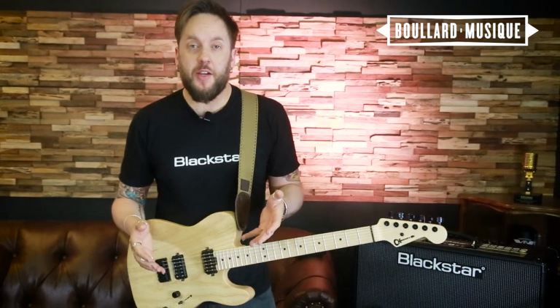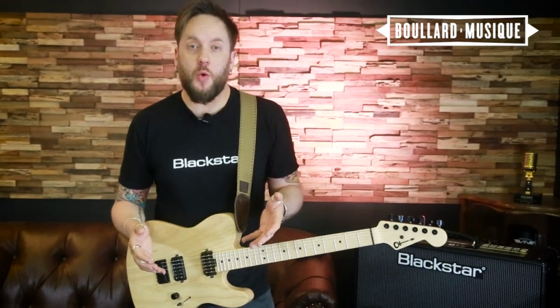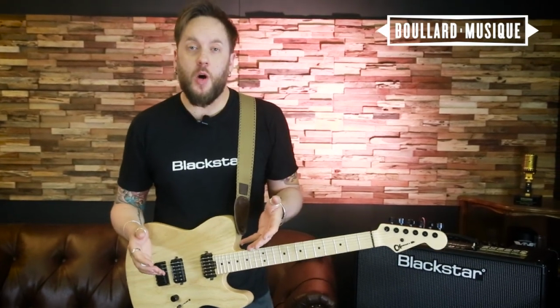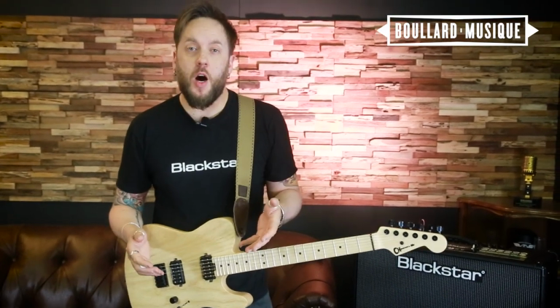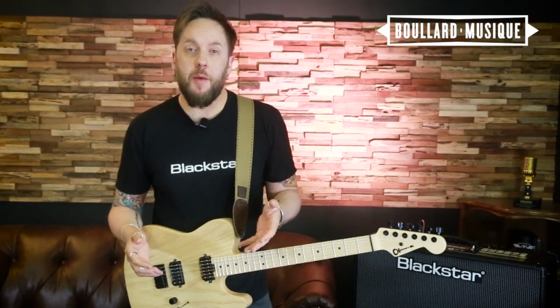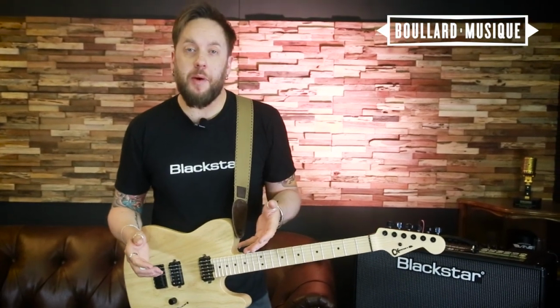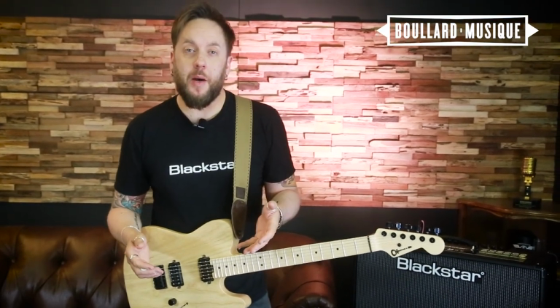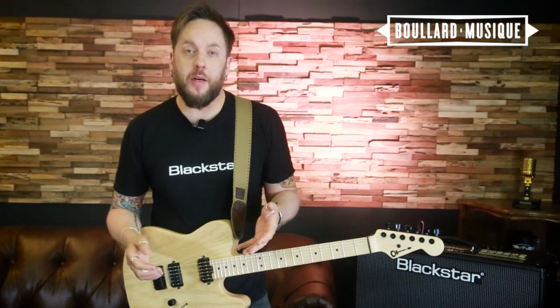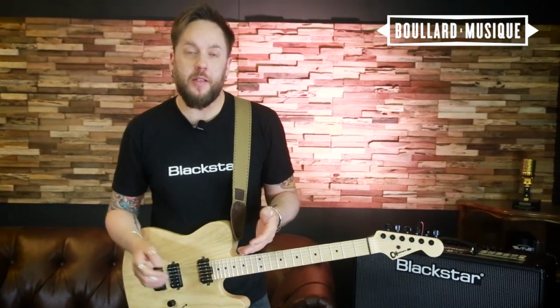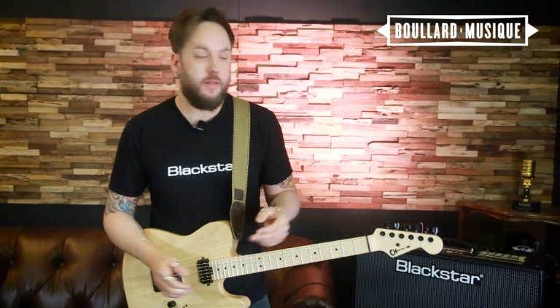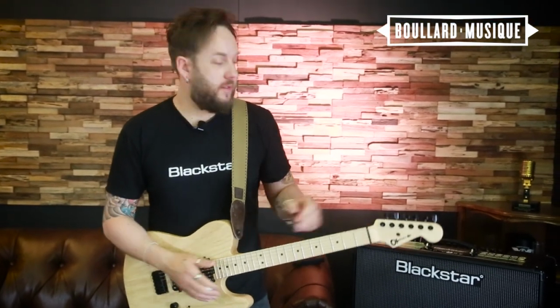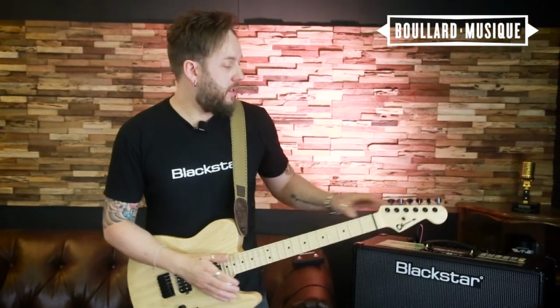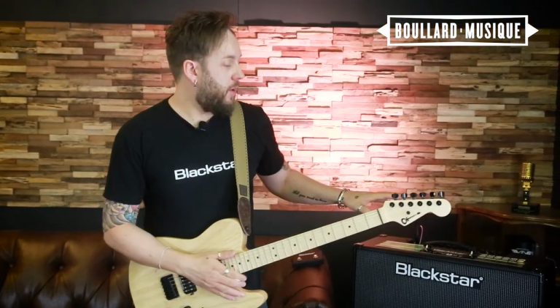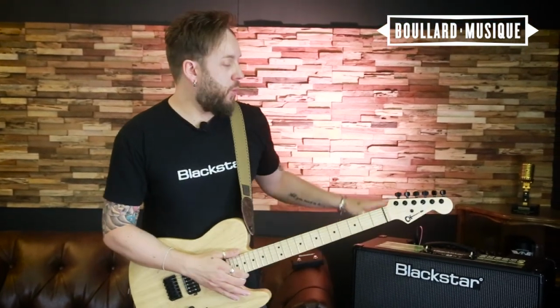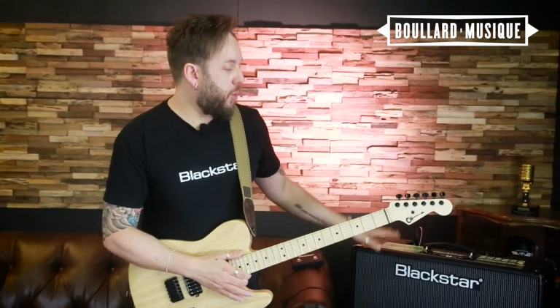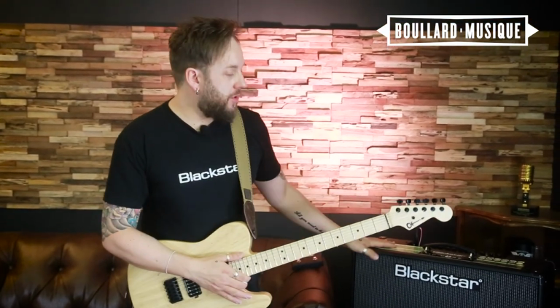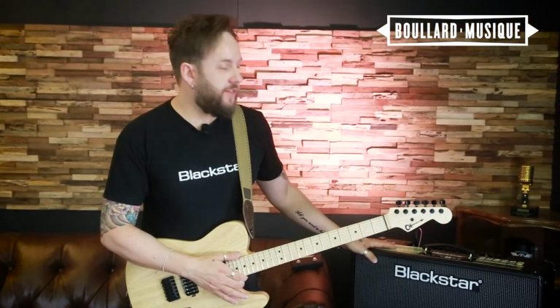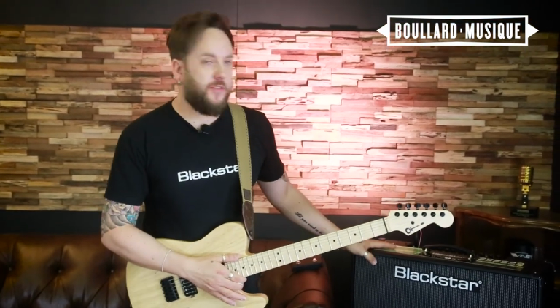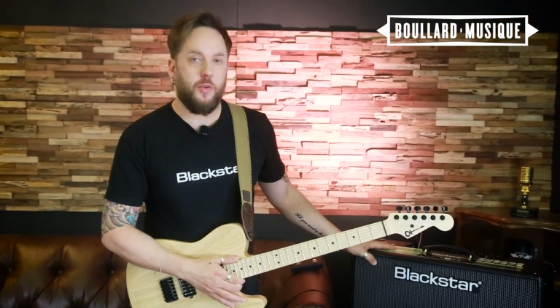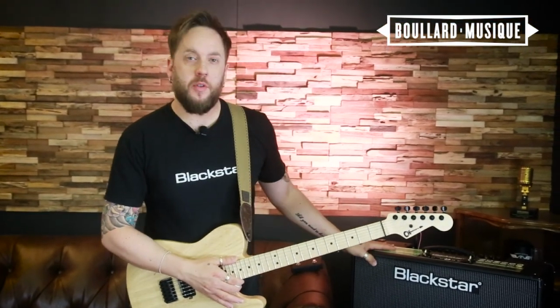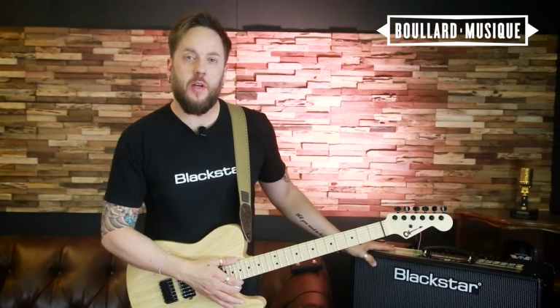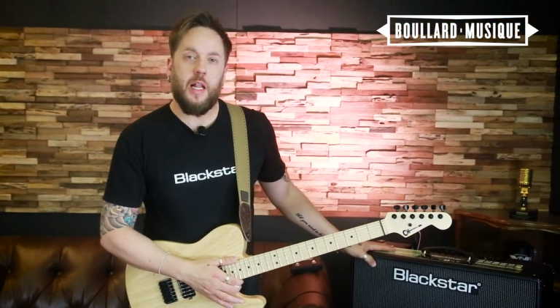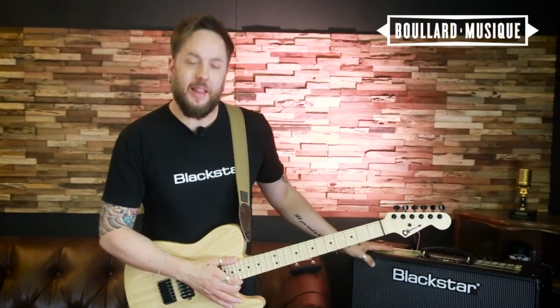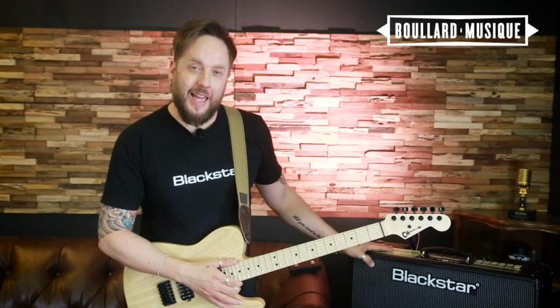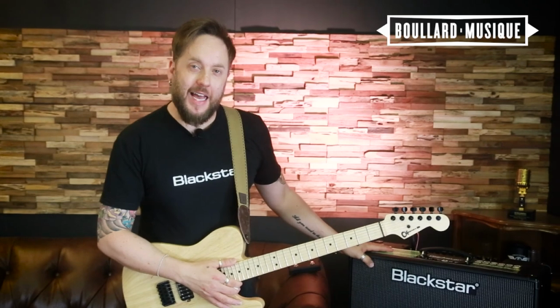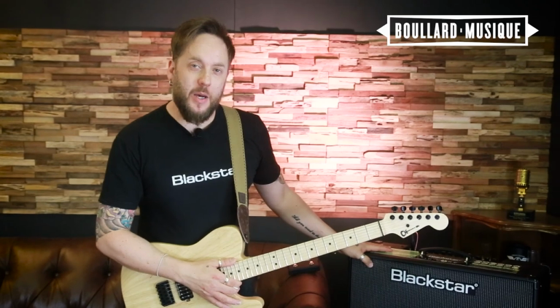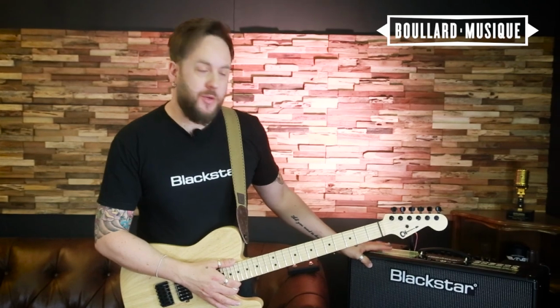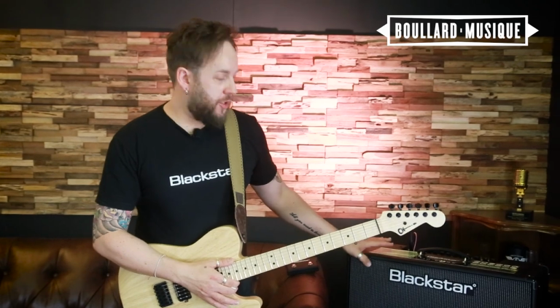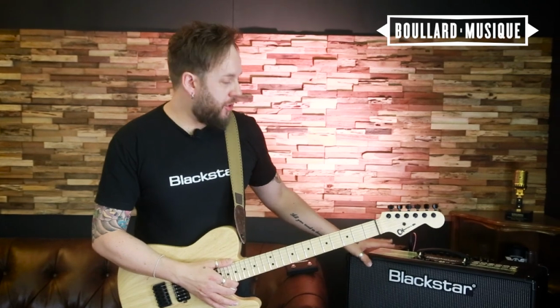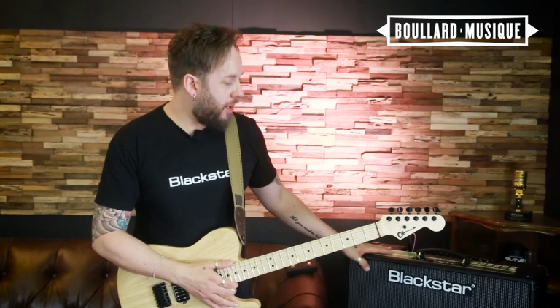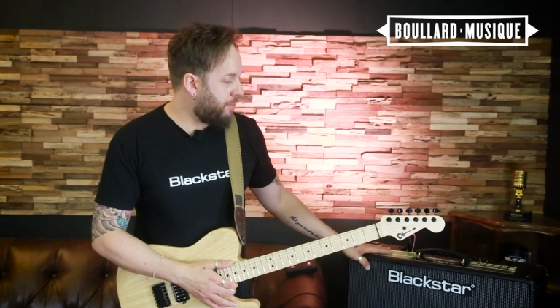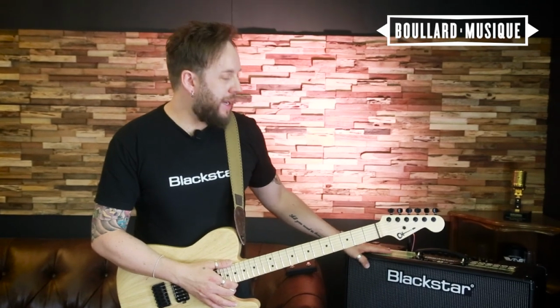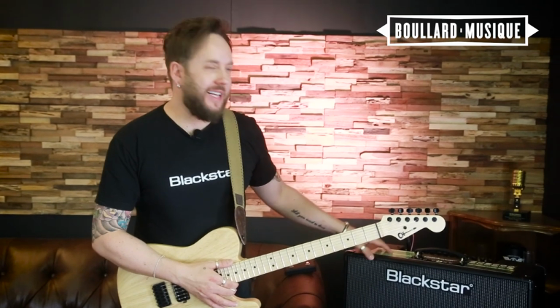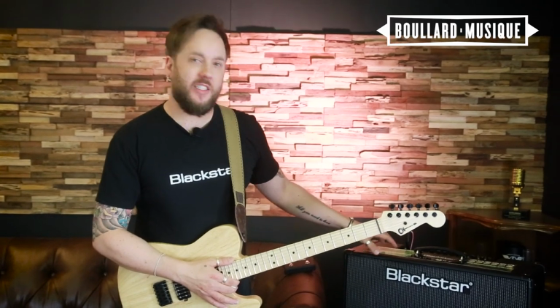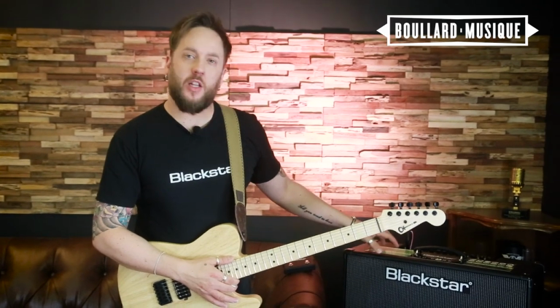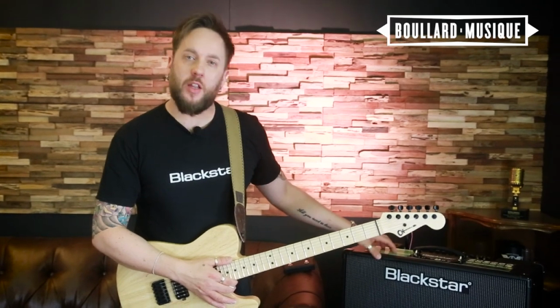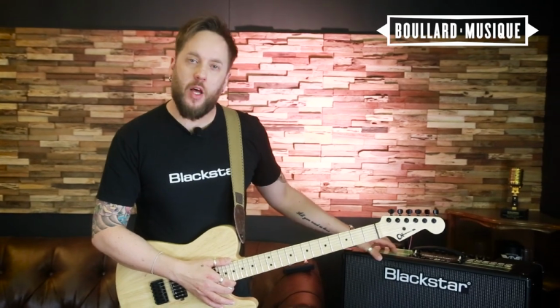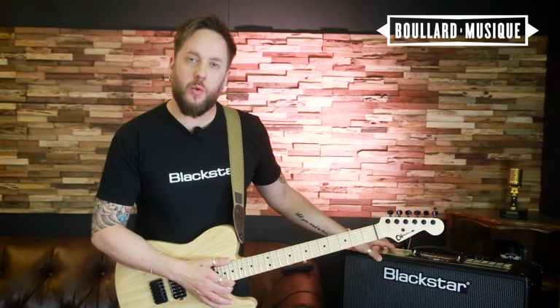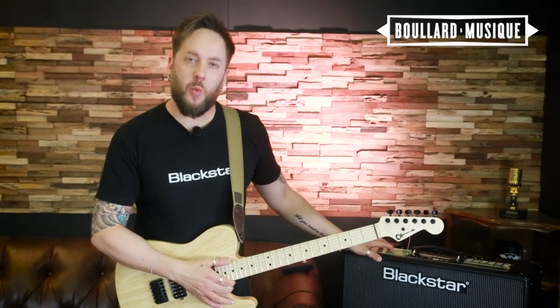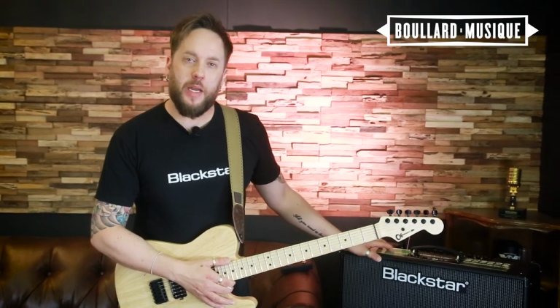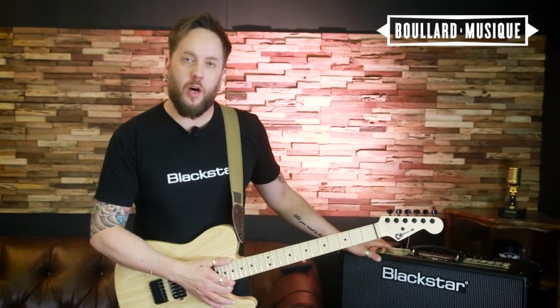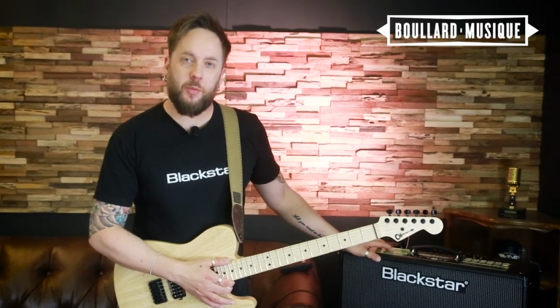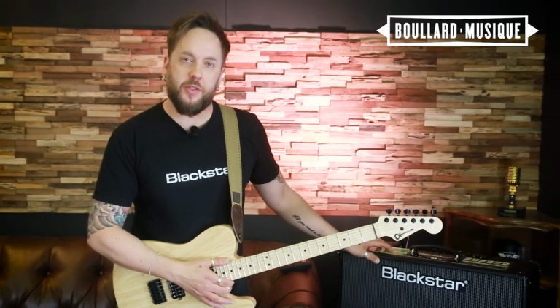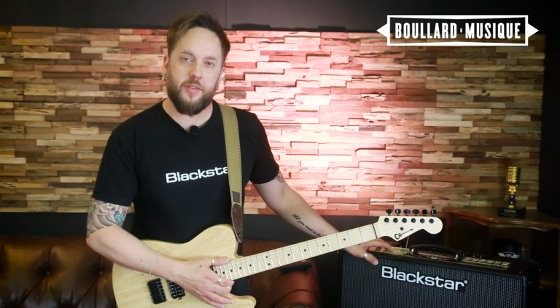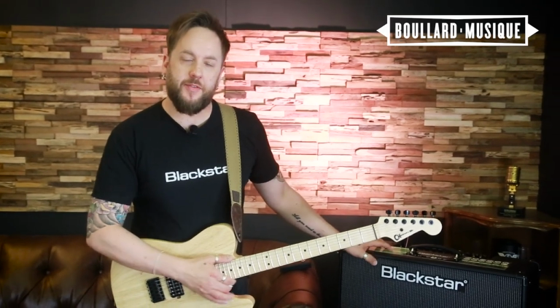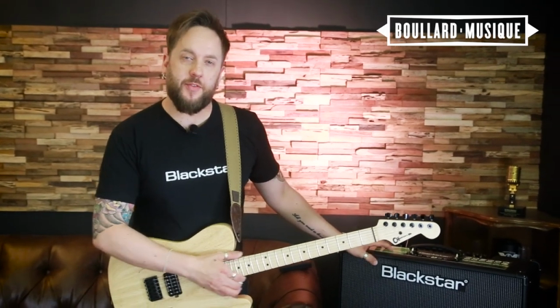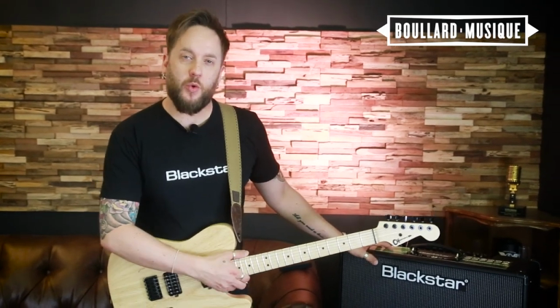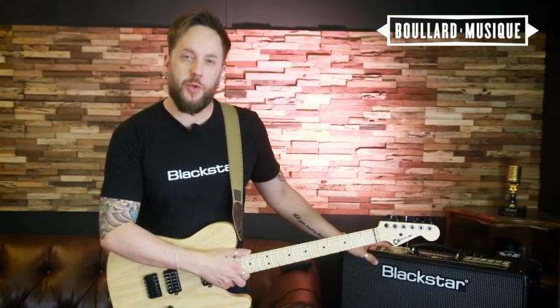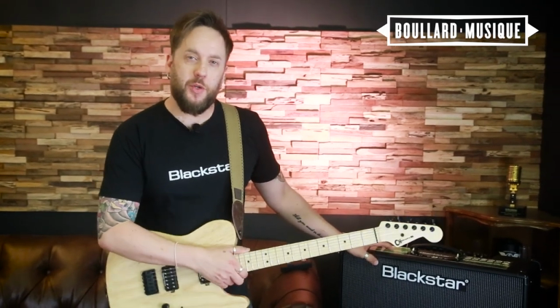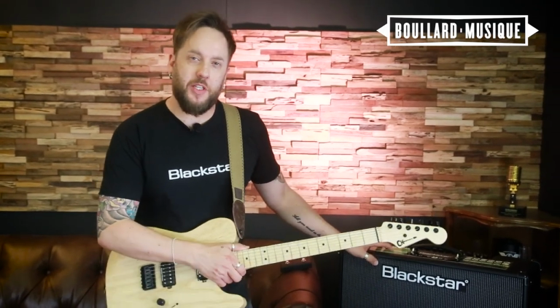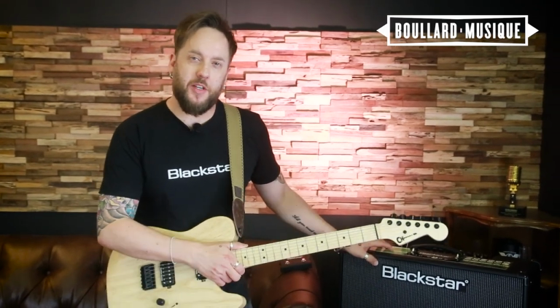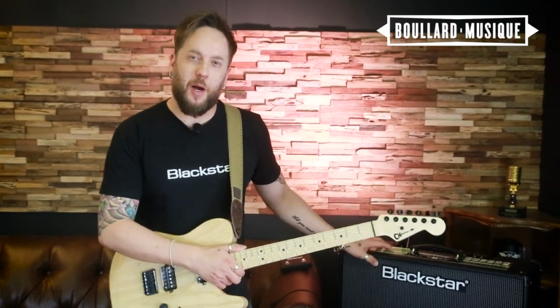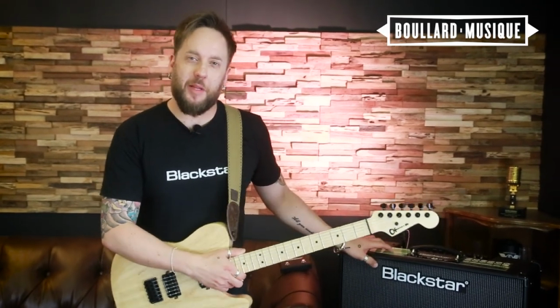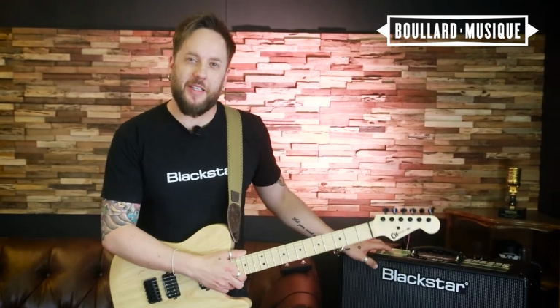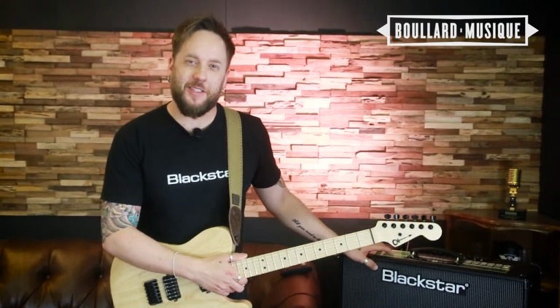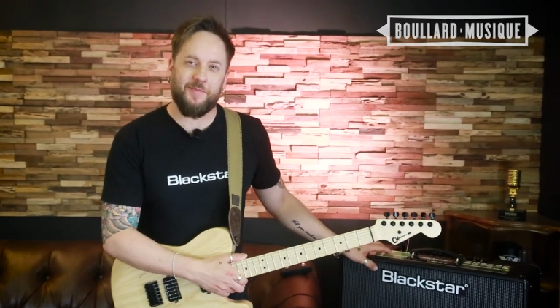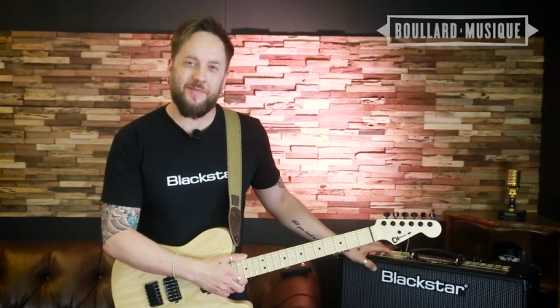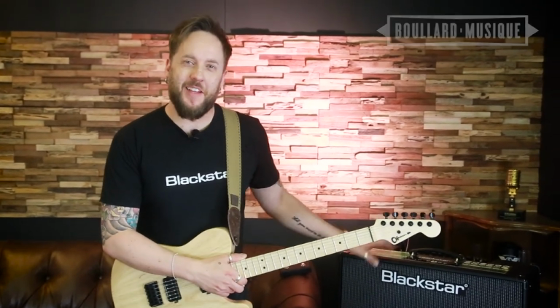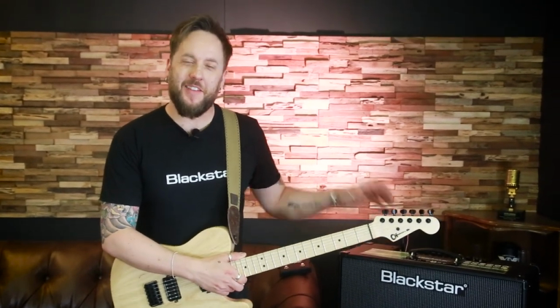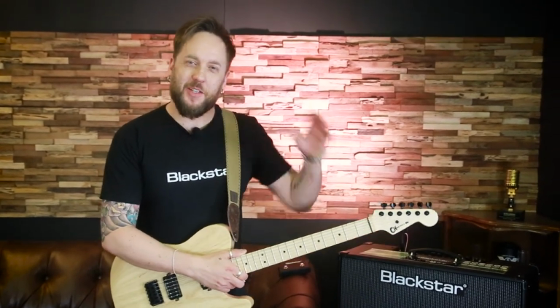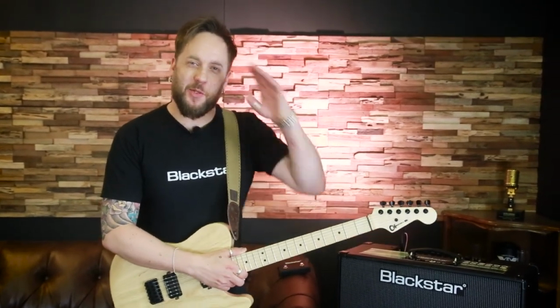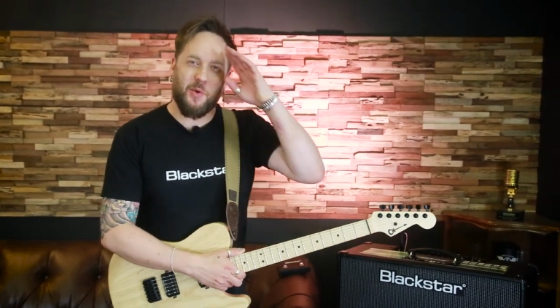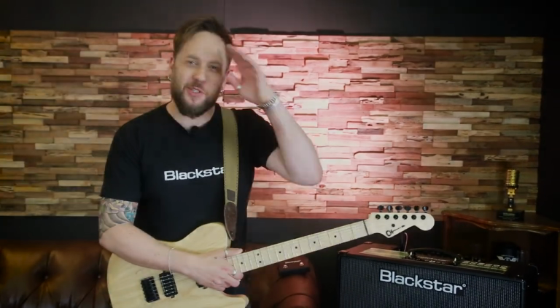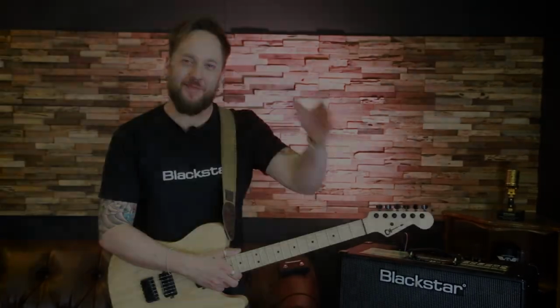ID Core High Power — a wonderful, loud, compact, lightweight option for all you guitar players. Thanks for watching.